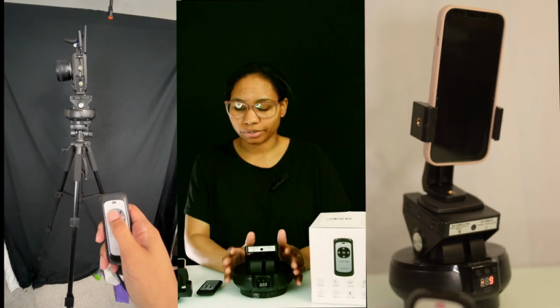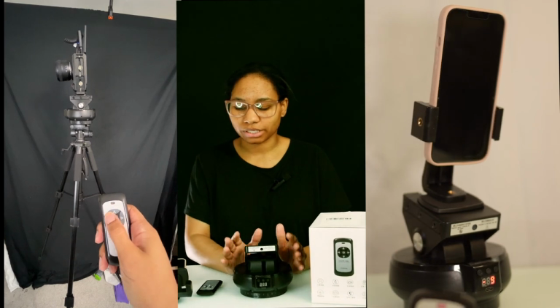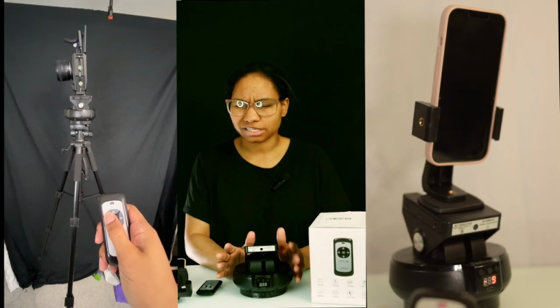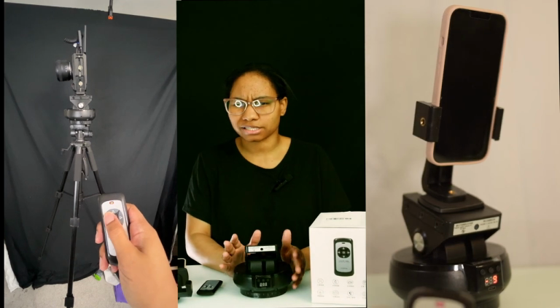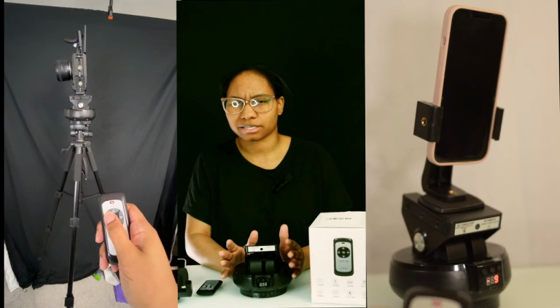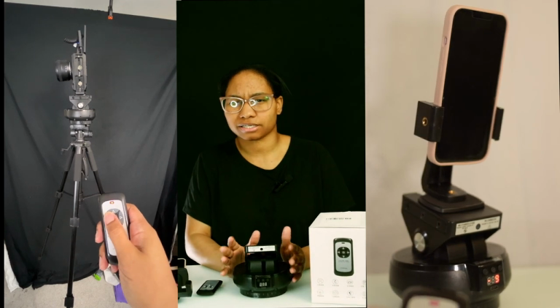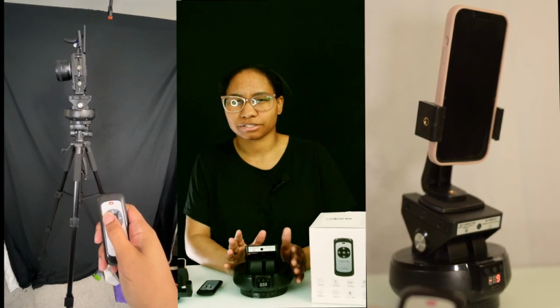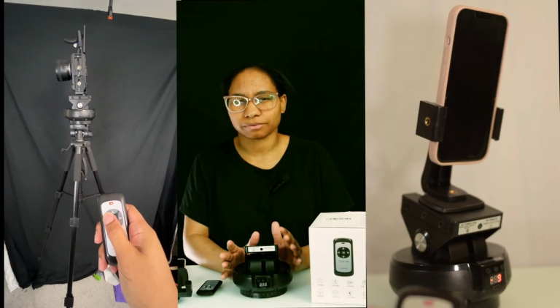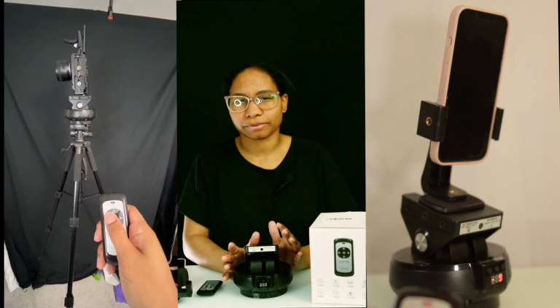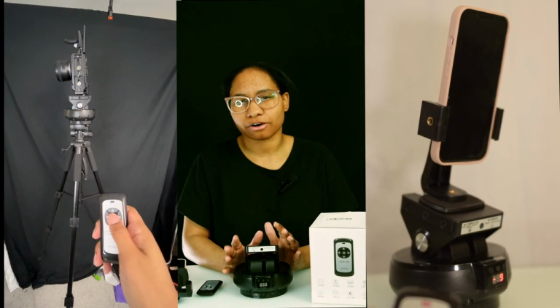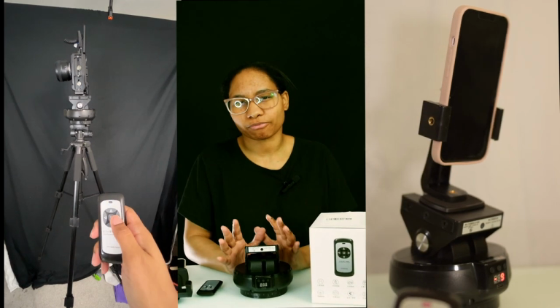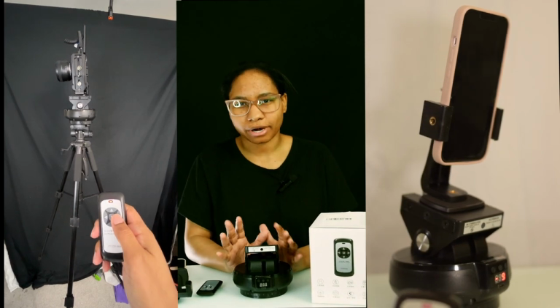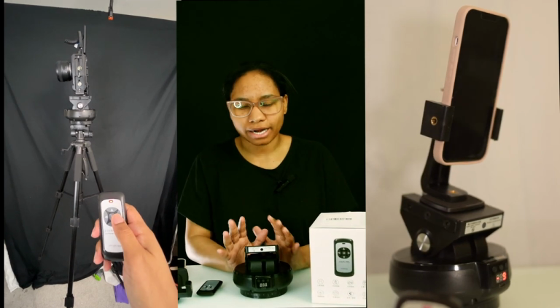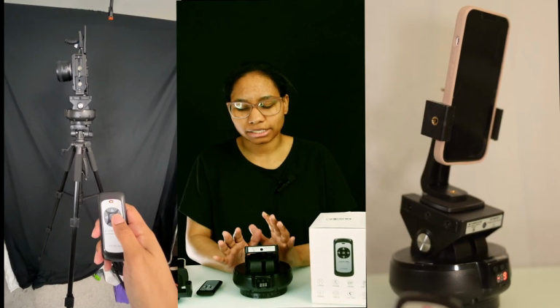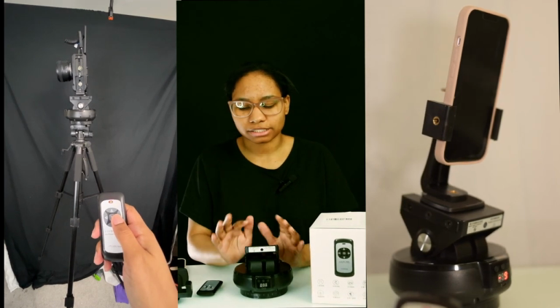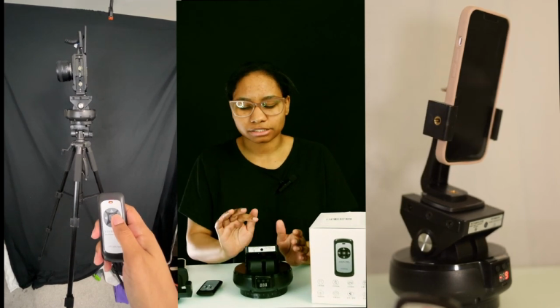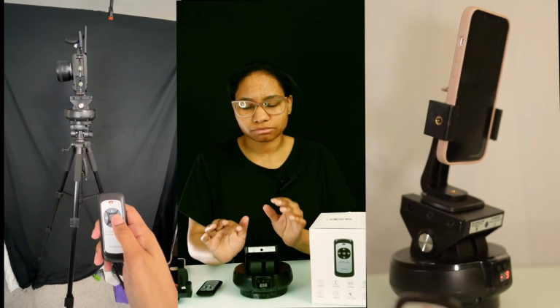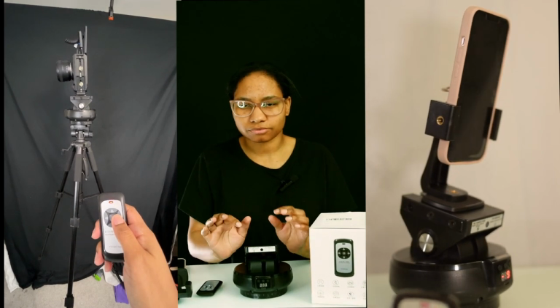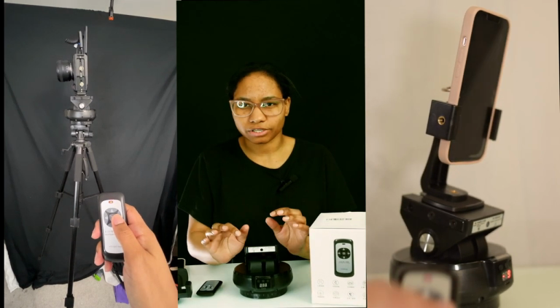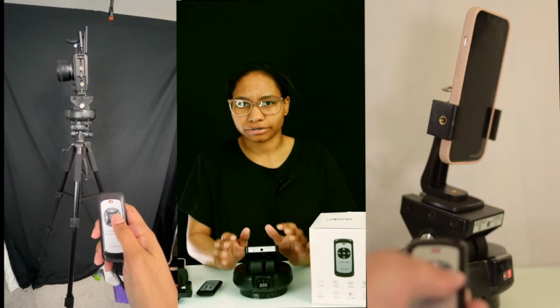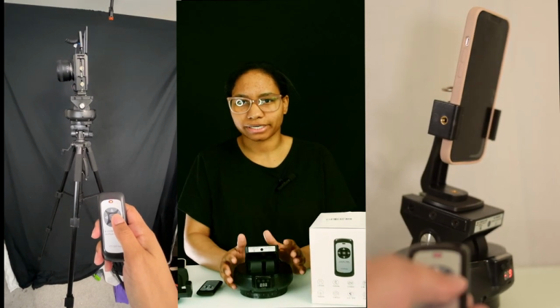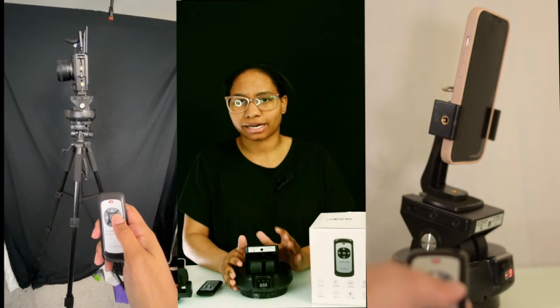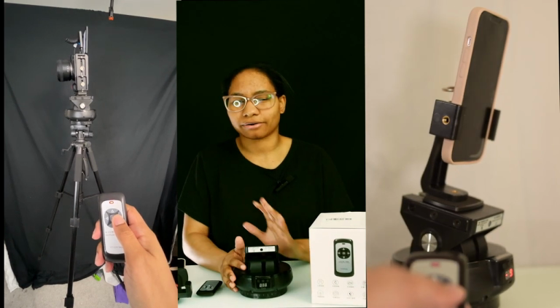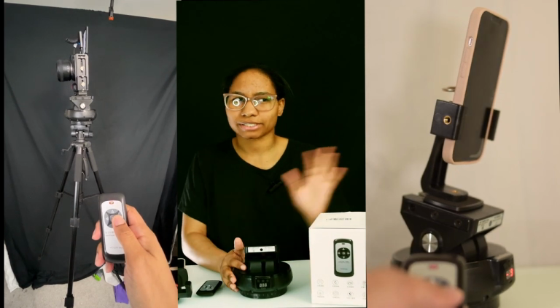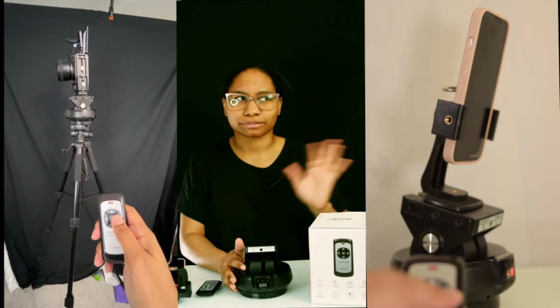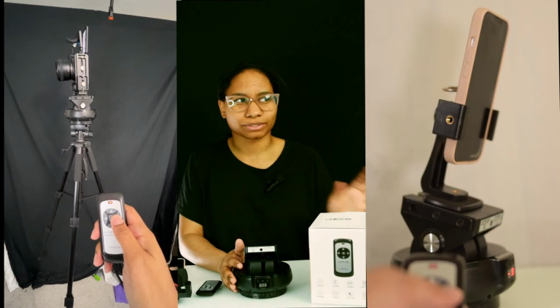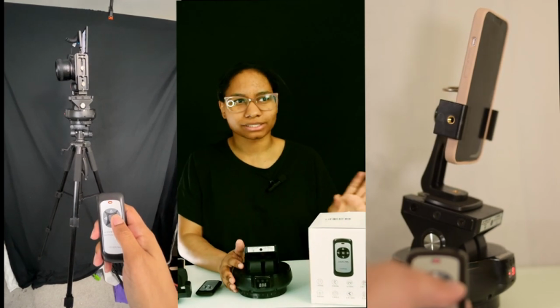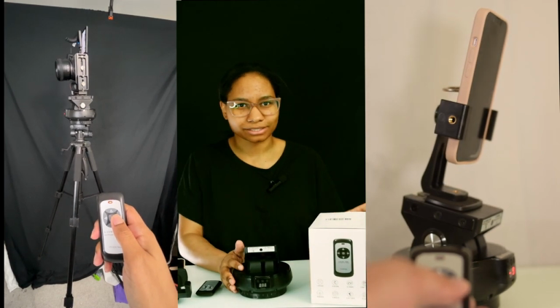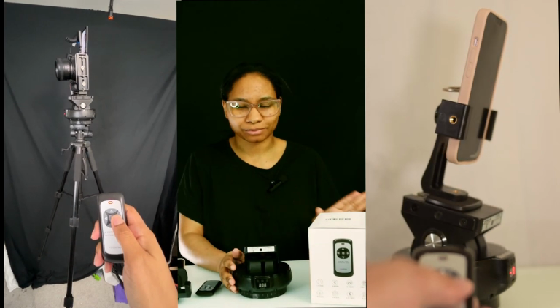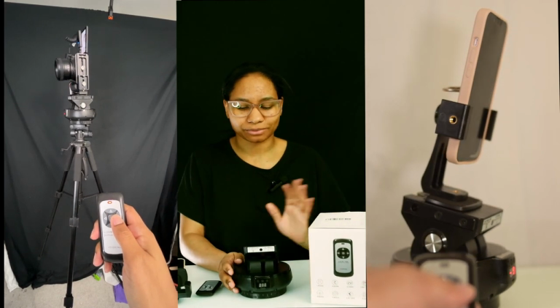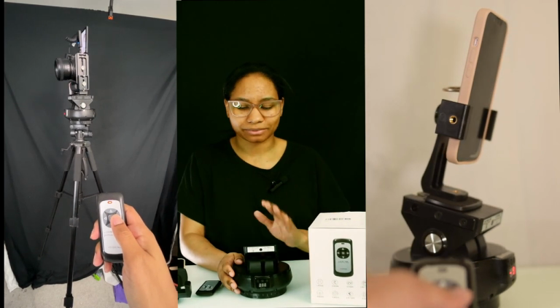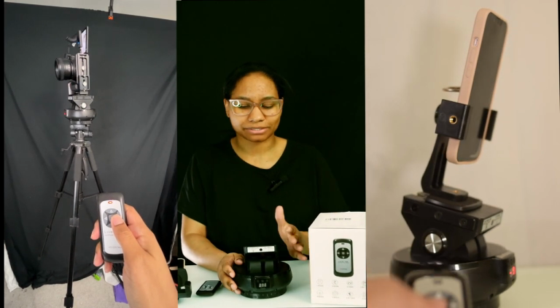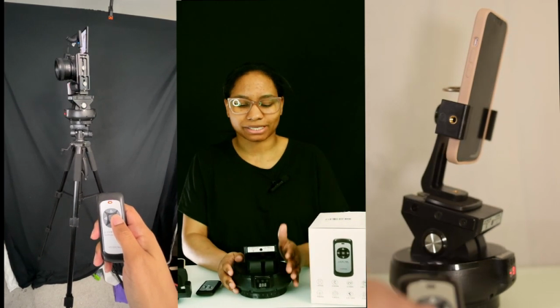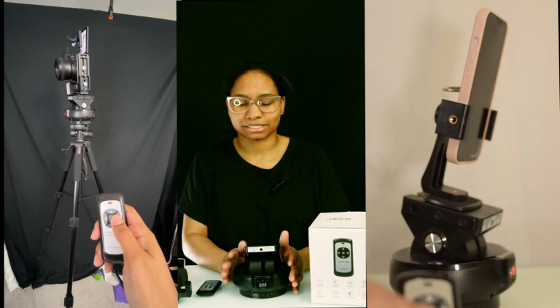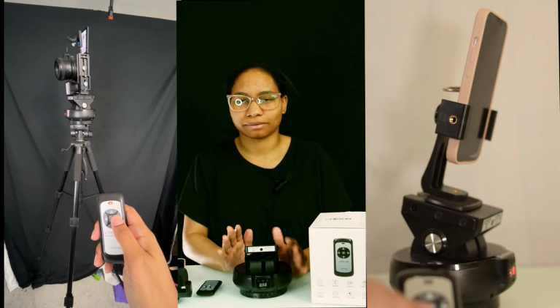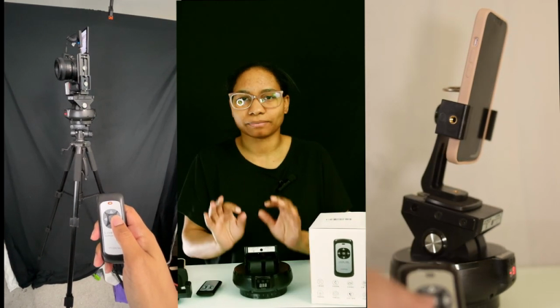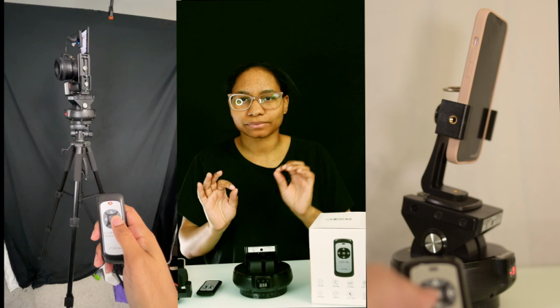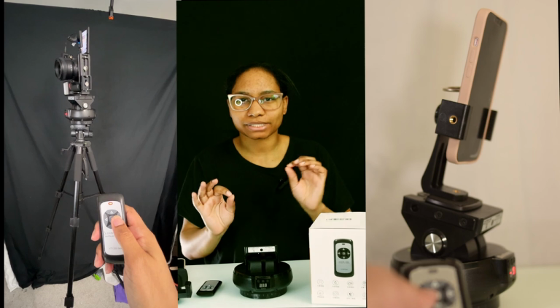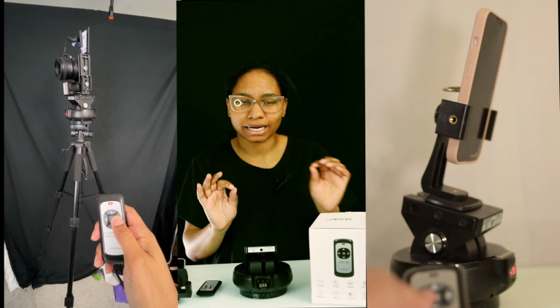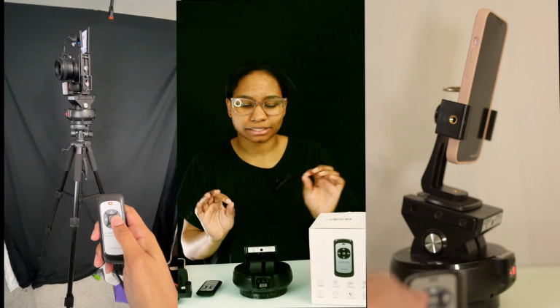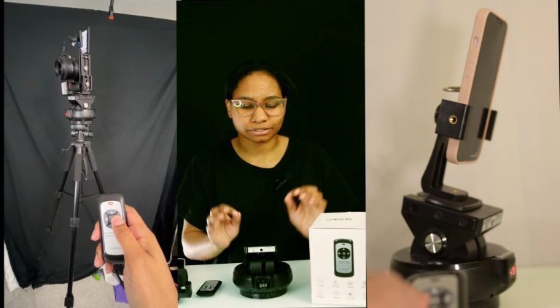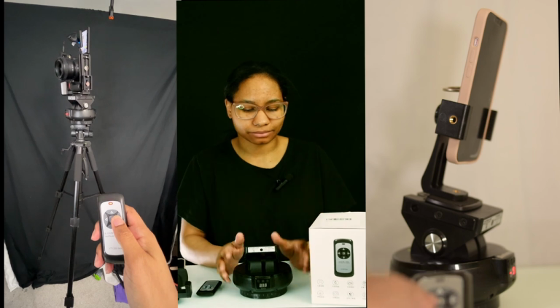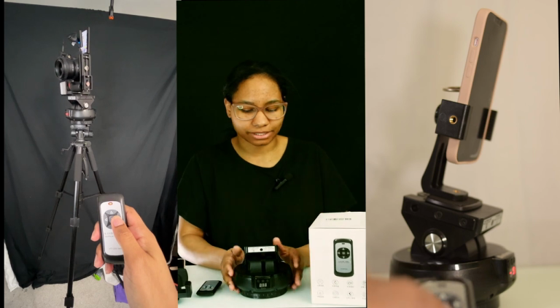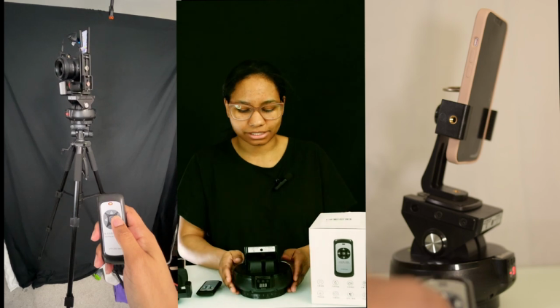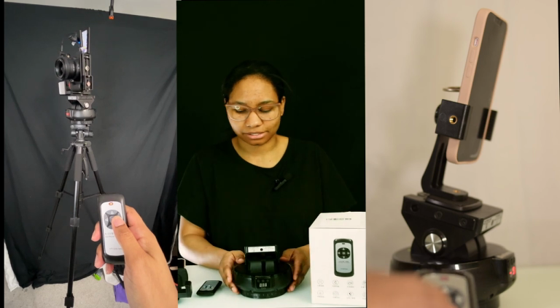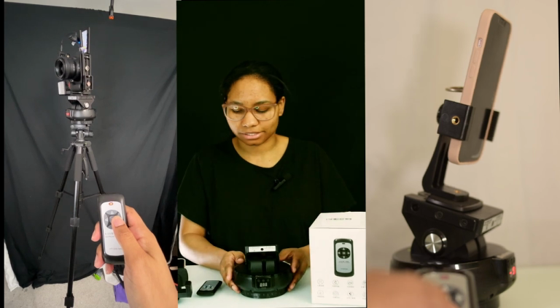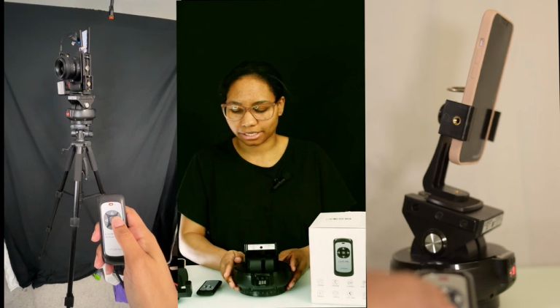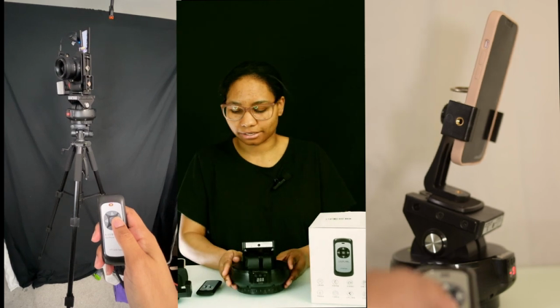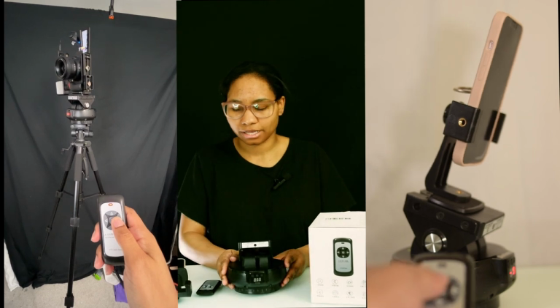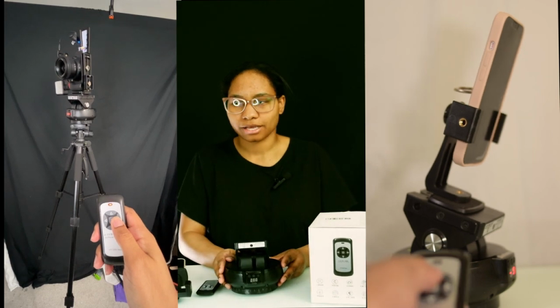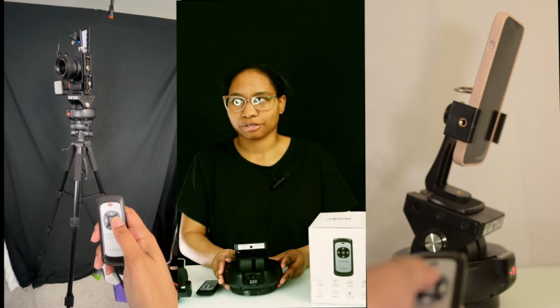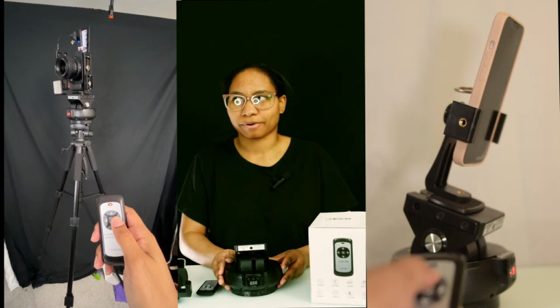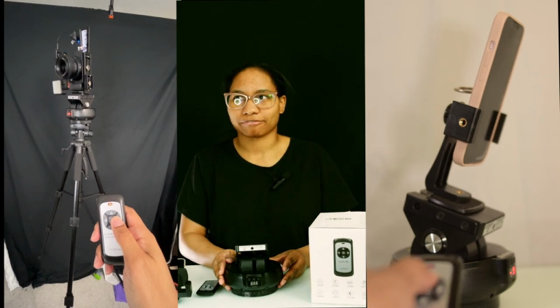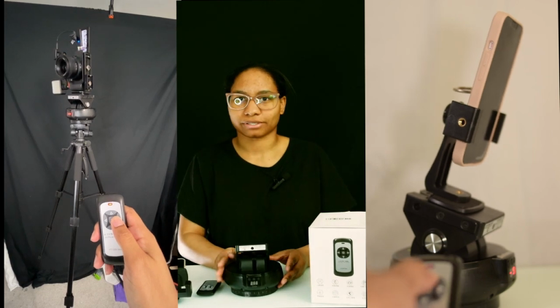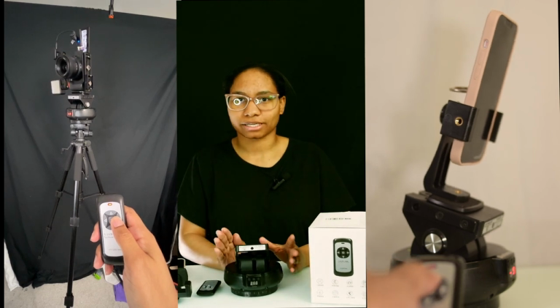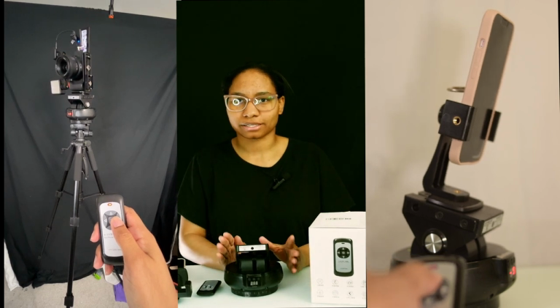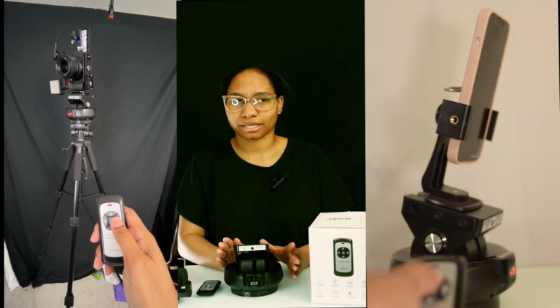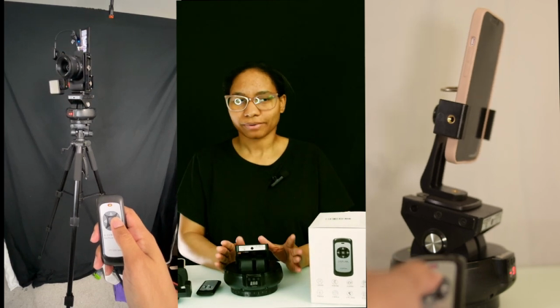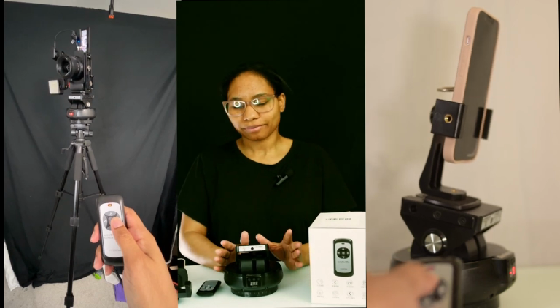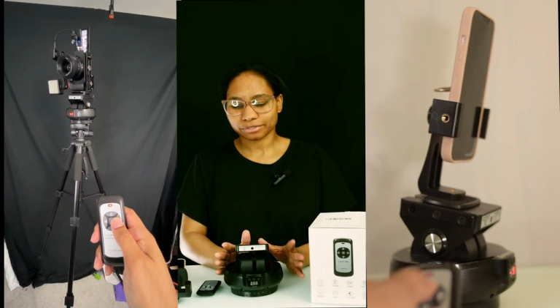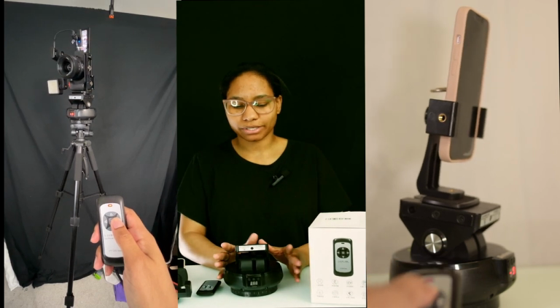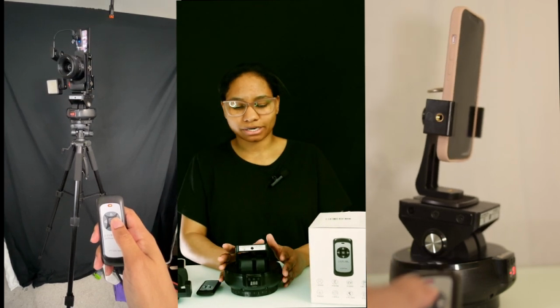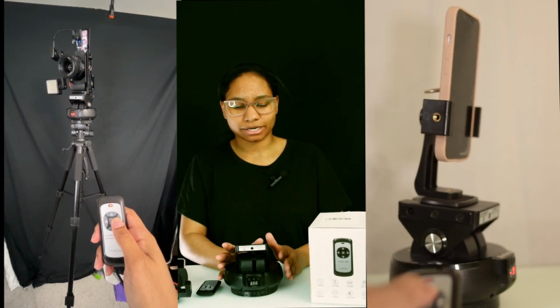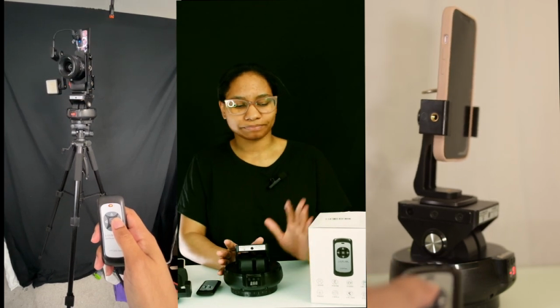It does take a little bit of practice figuring it out. It's really simple but there are some tiny little details where you might feel like, wait, what's going on.